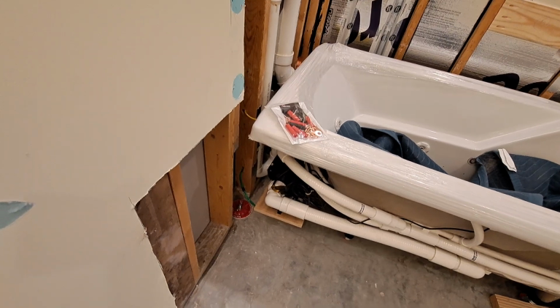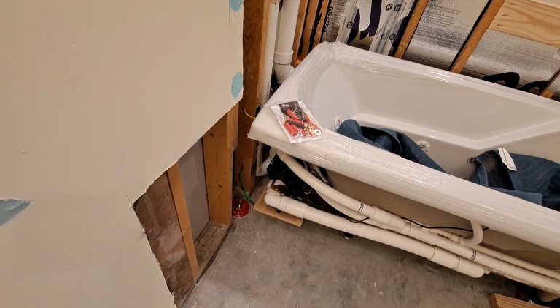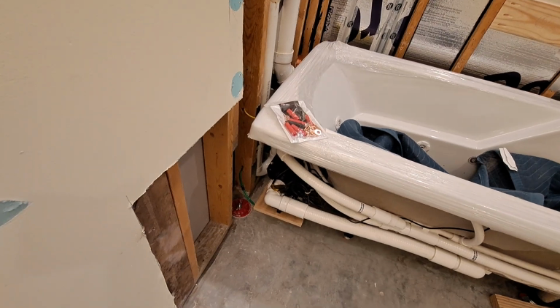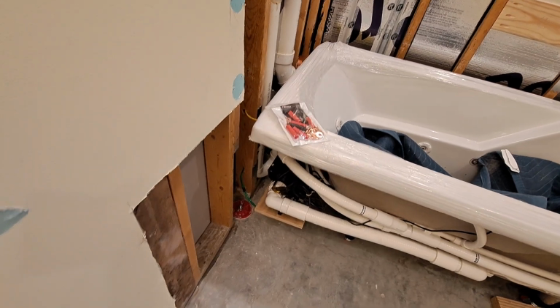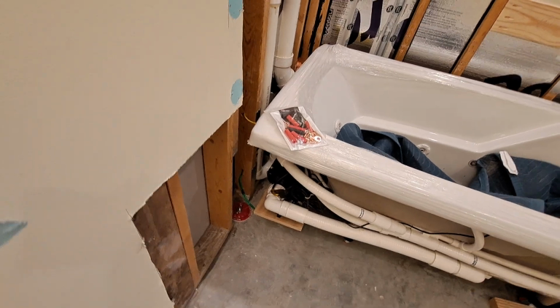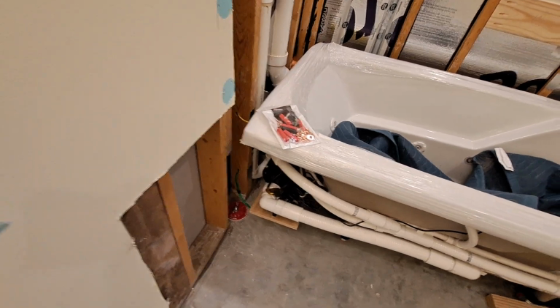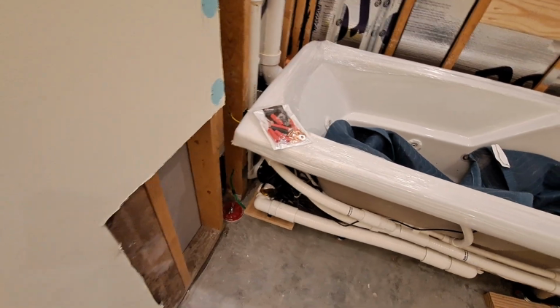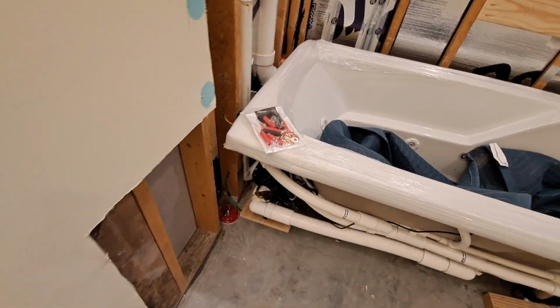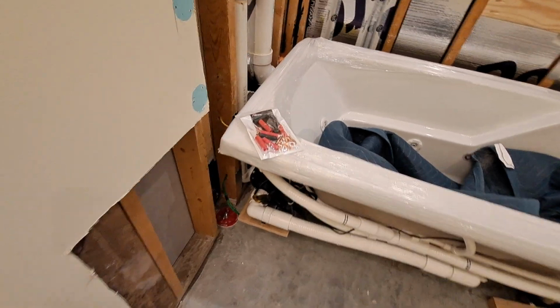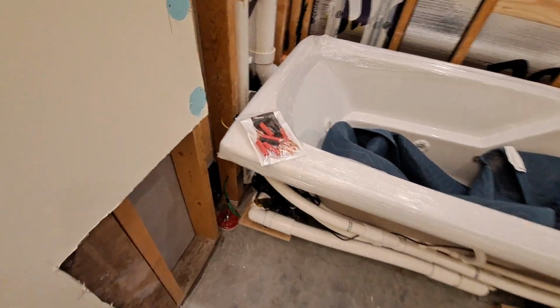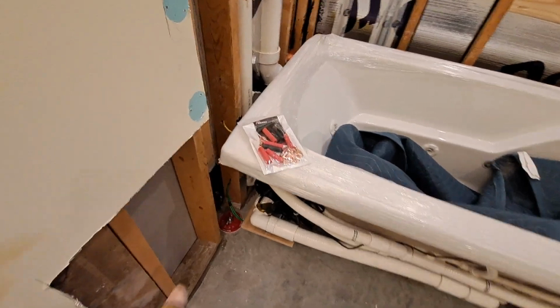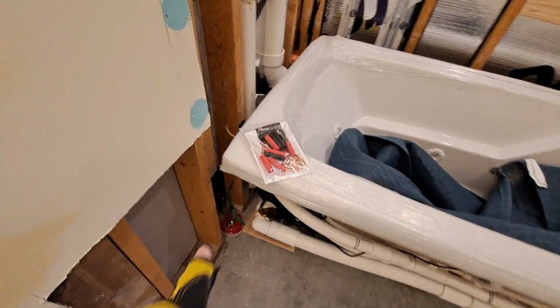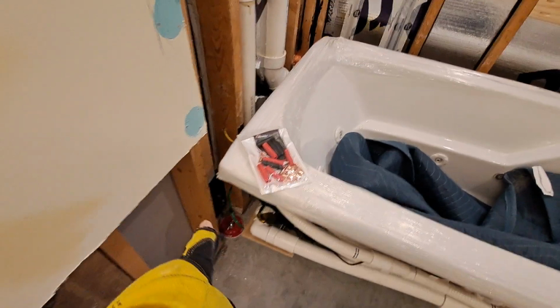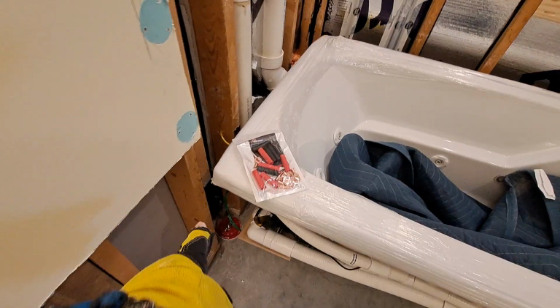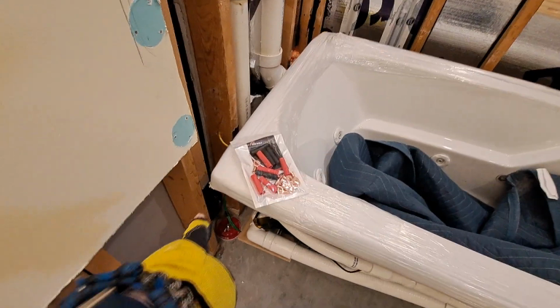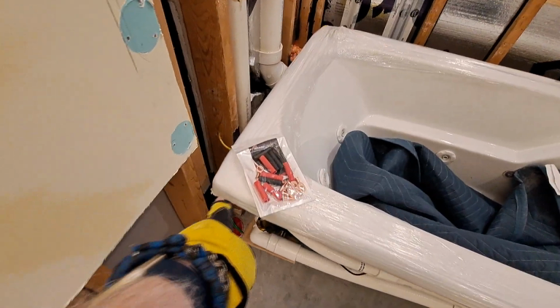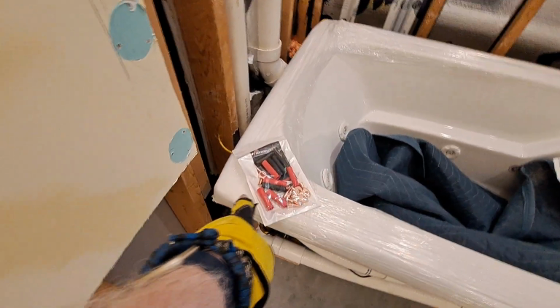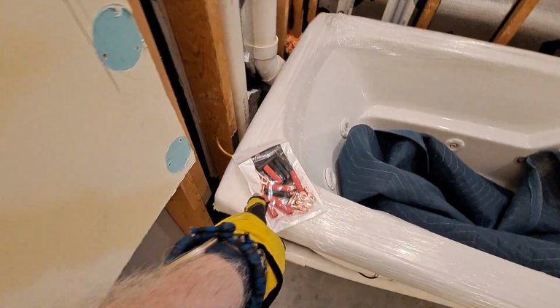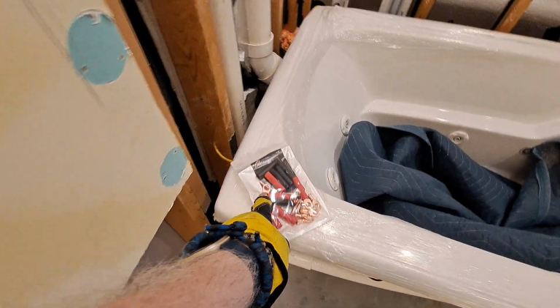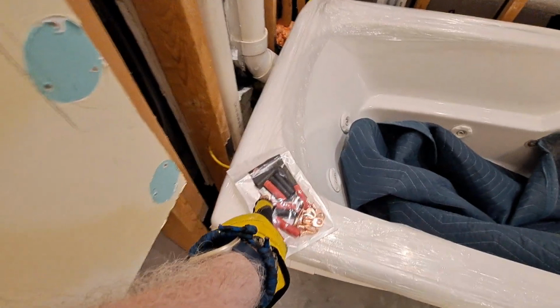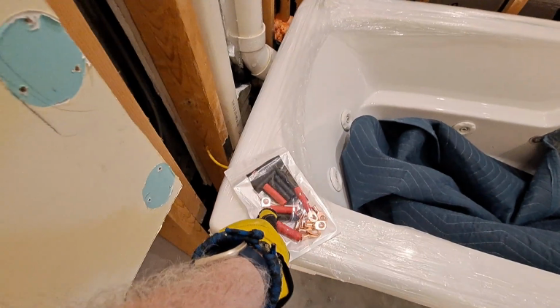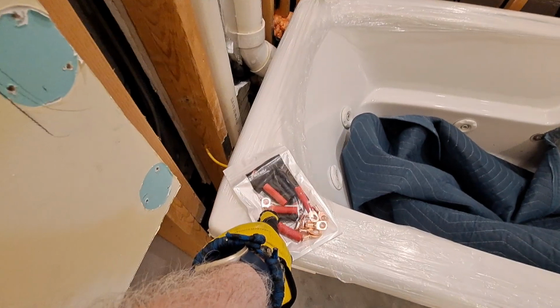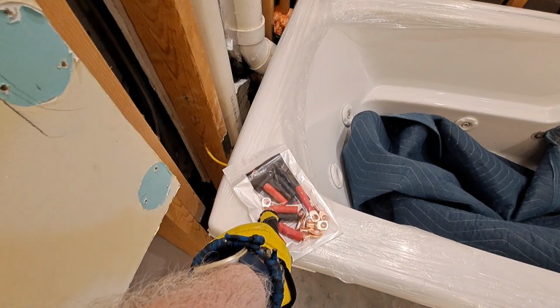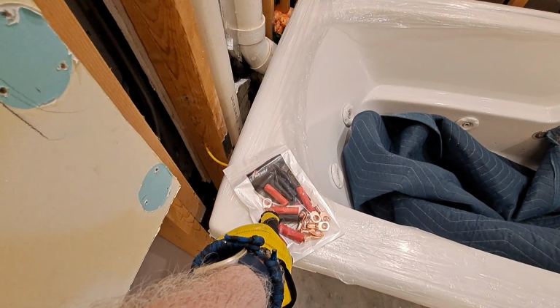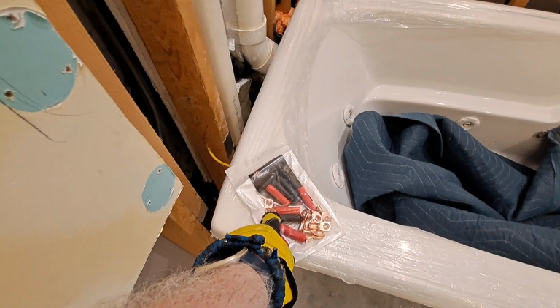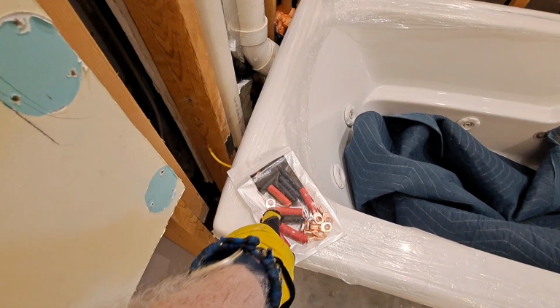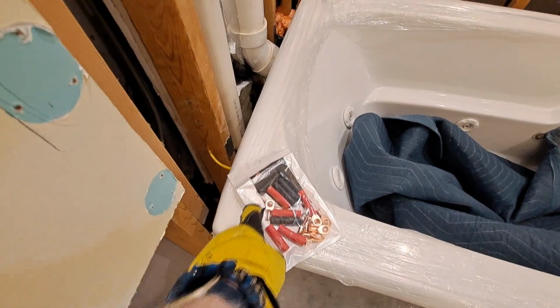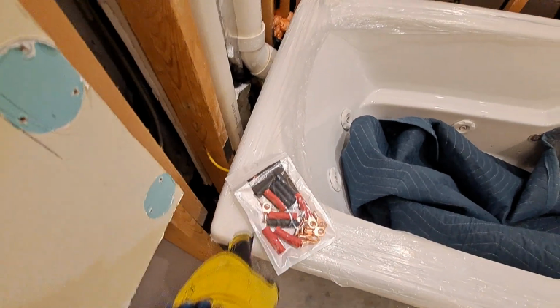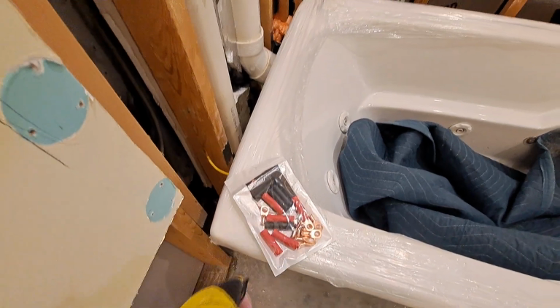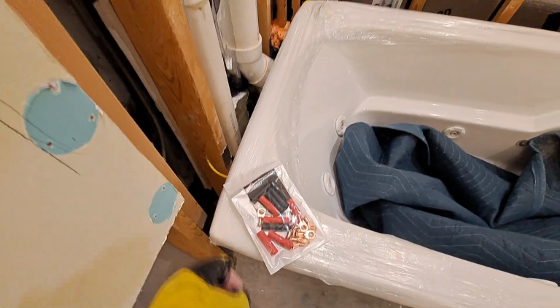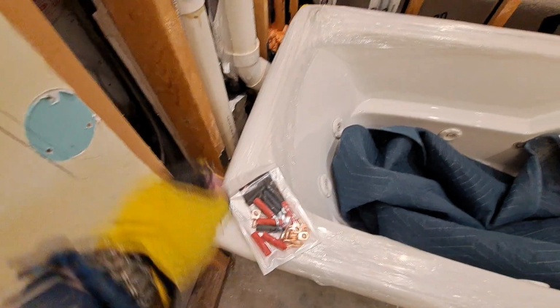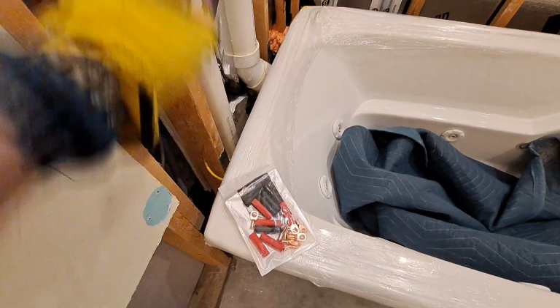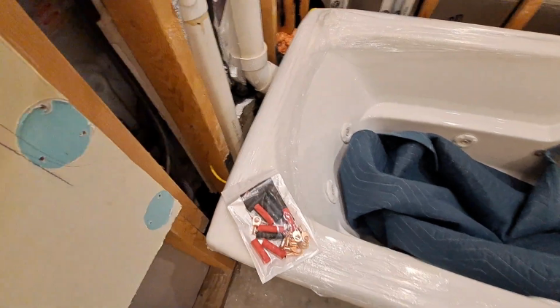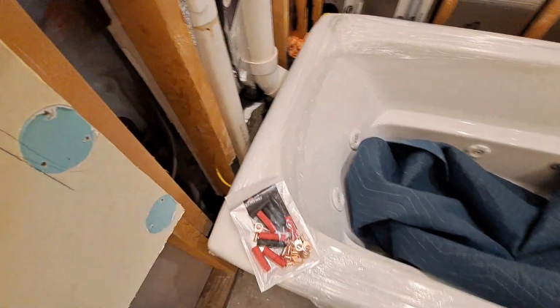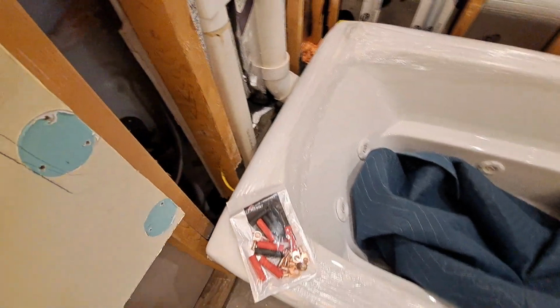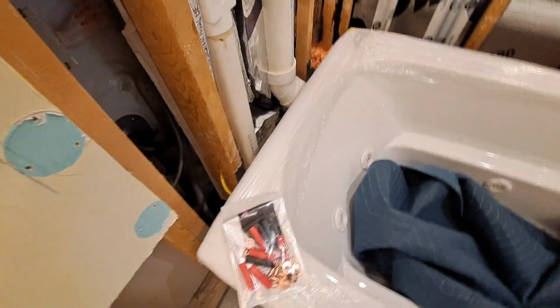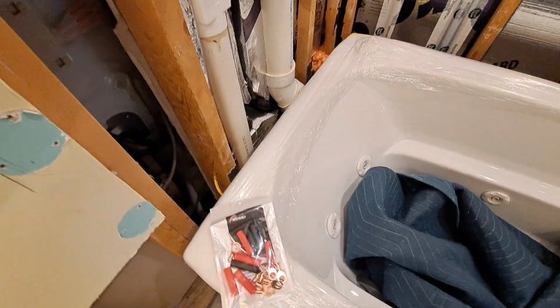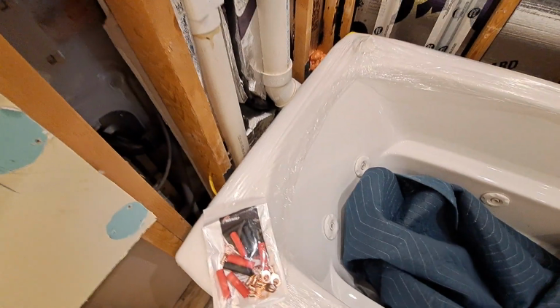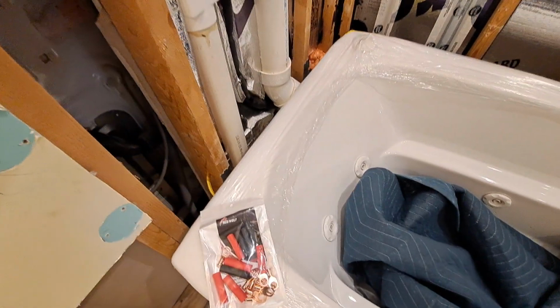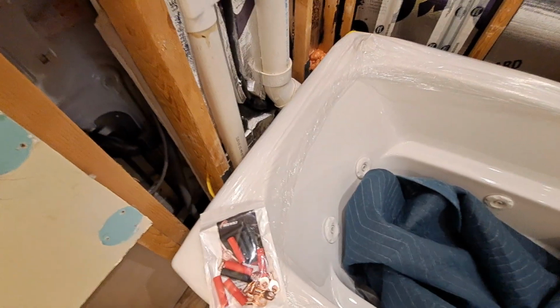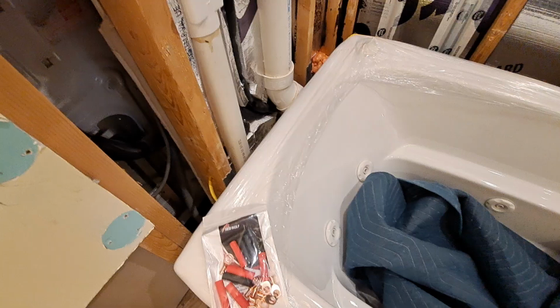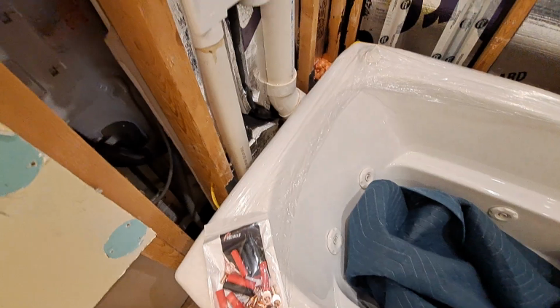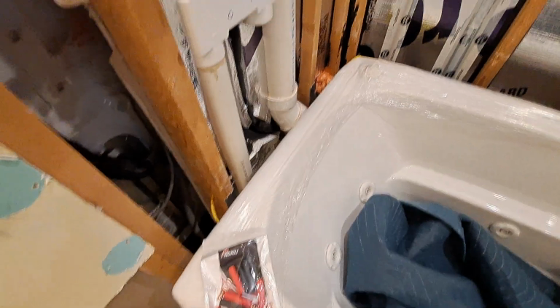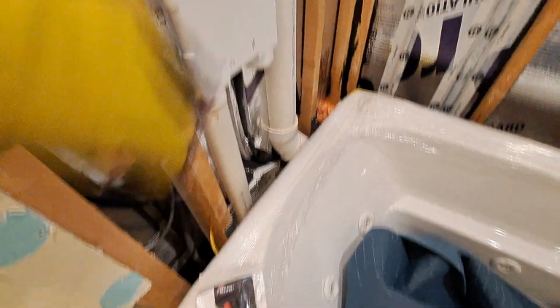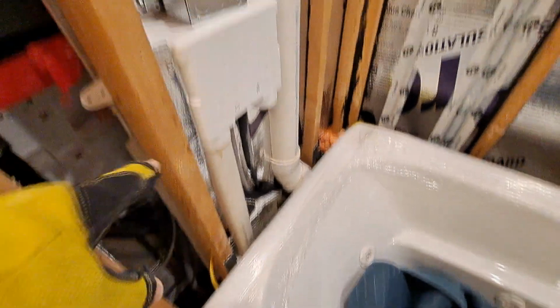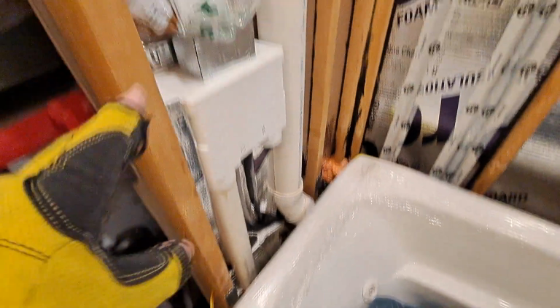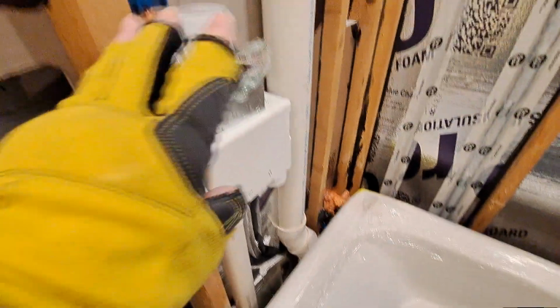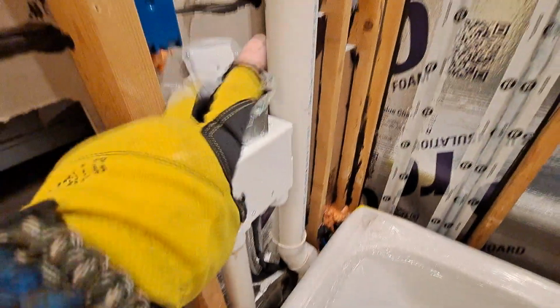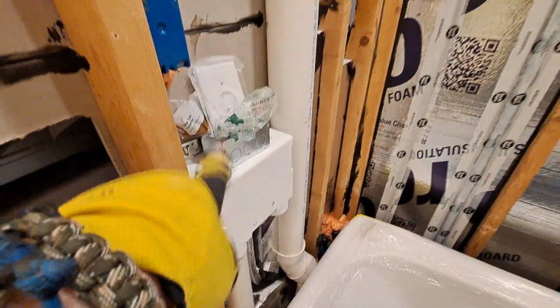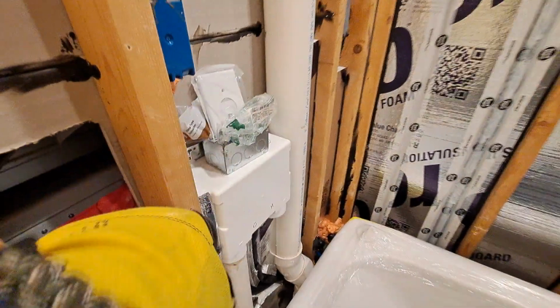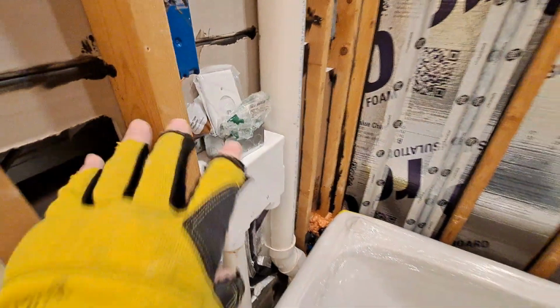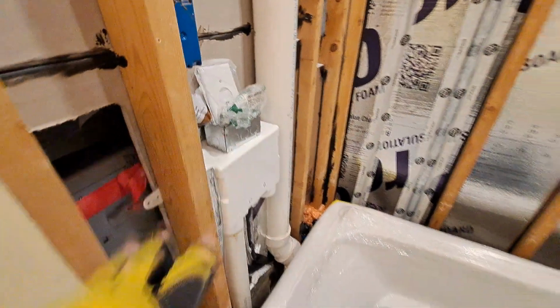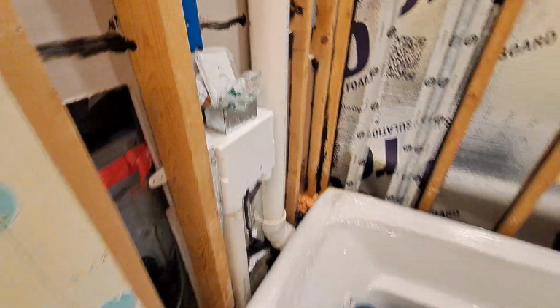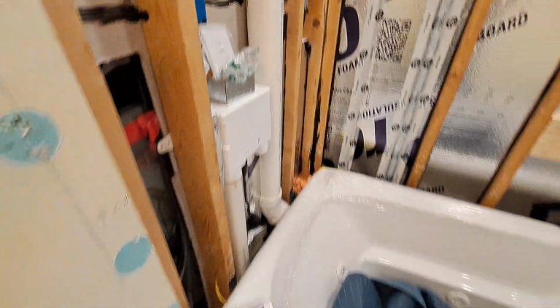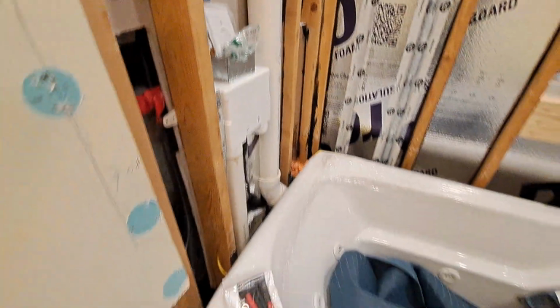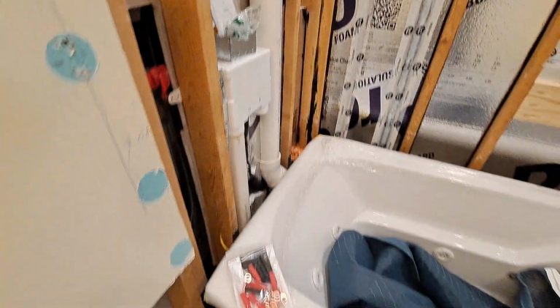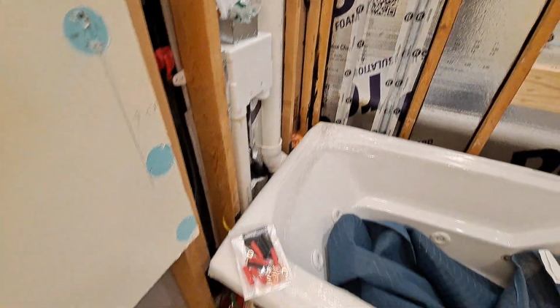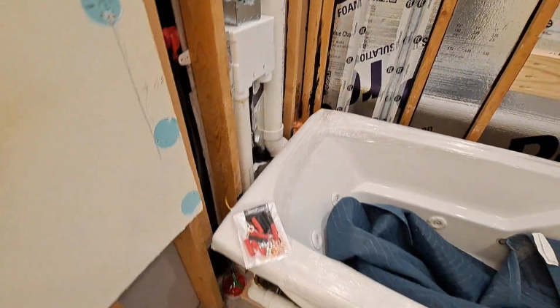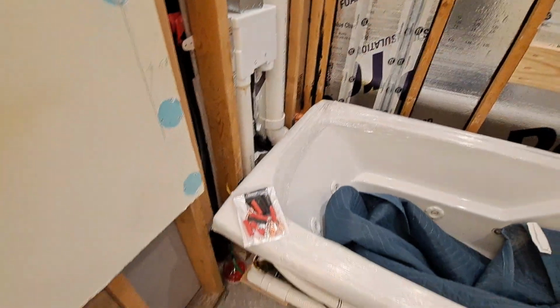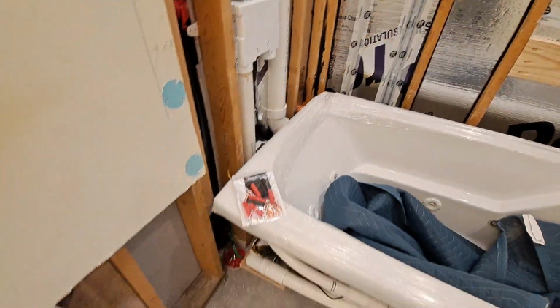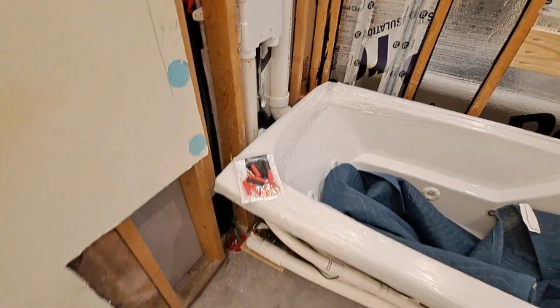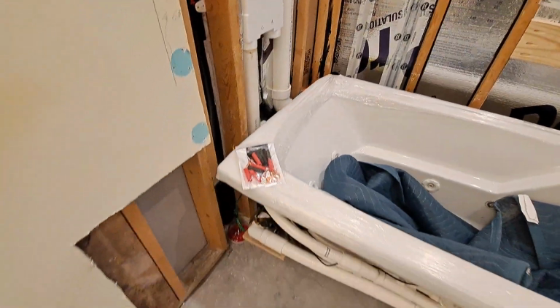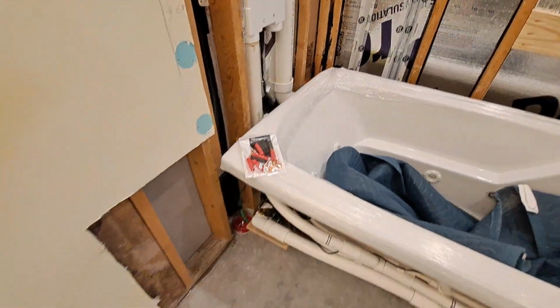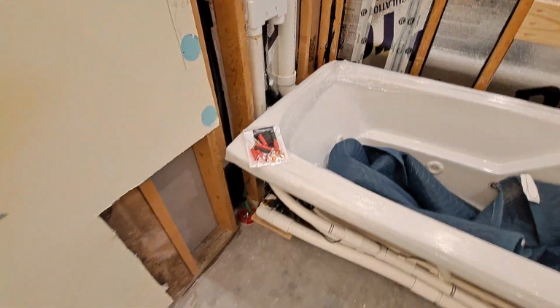I am going to use one to connect to the ground in the box, and maybe I'll show you that.